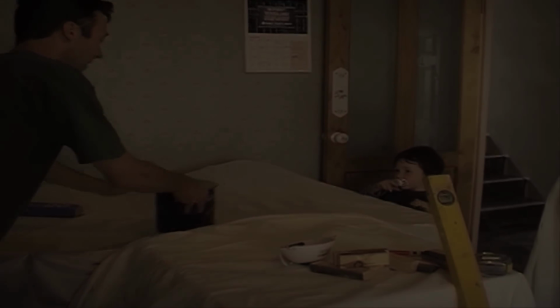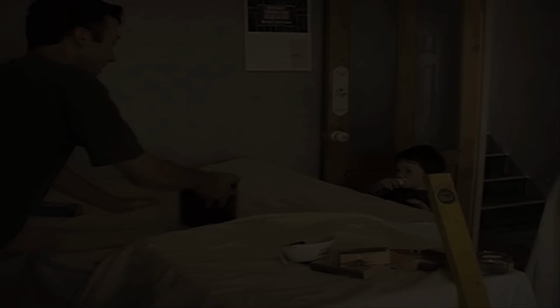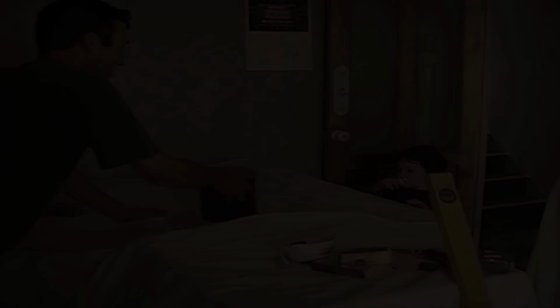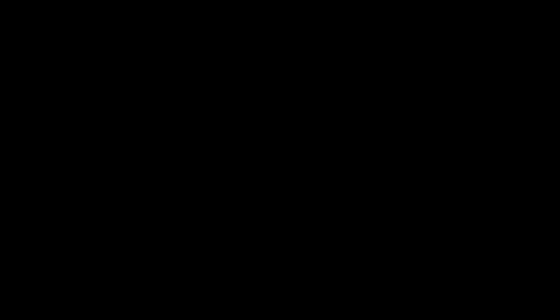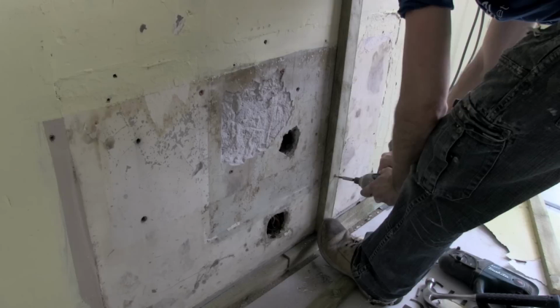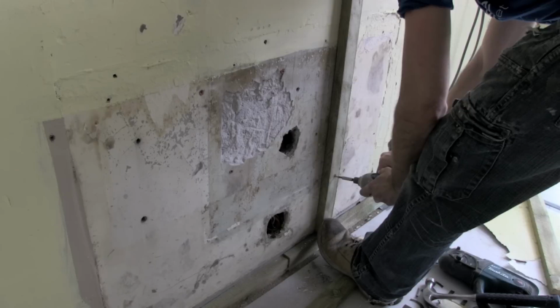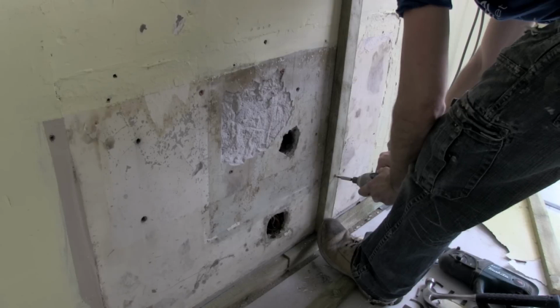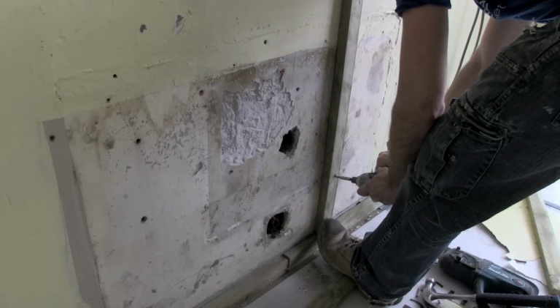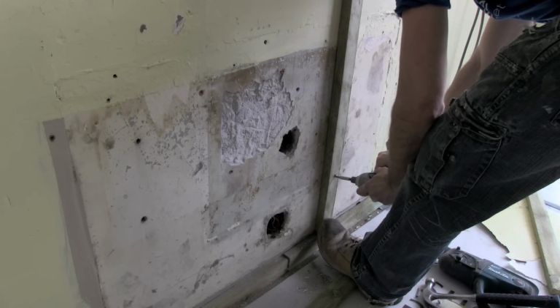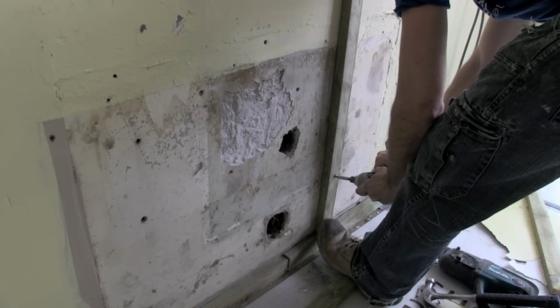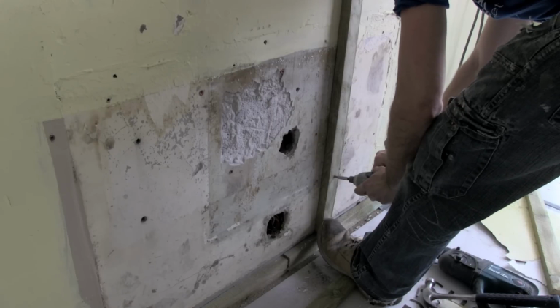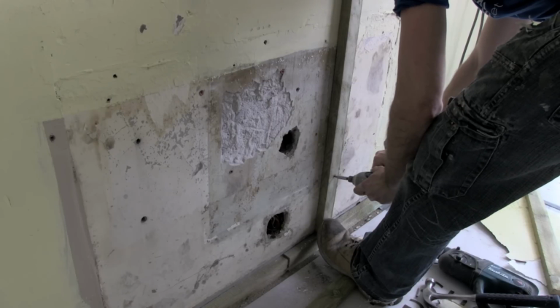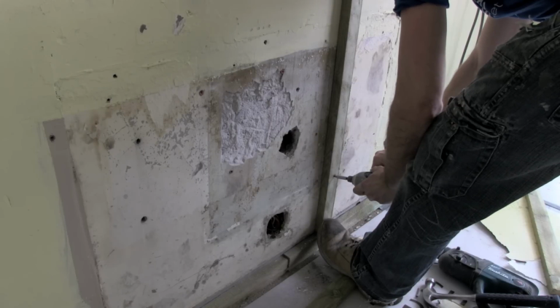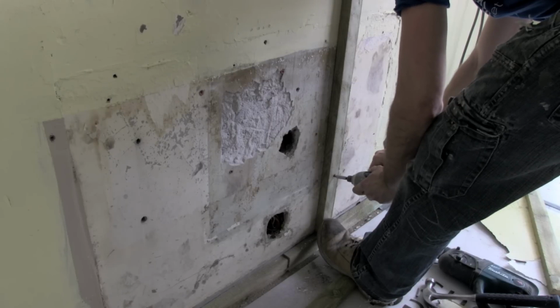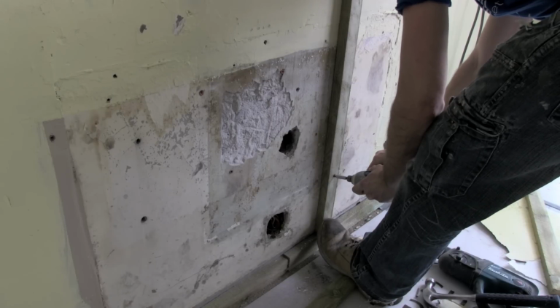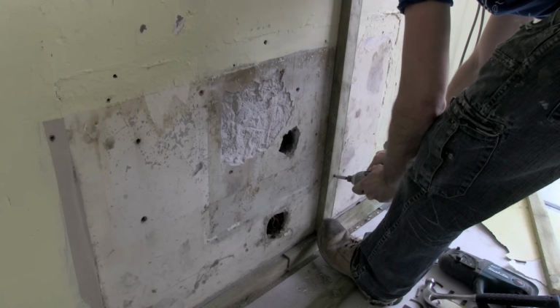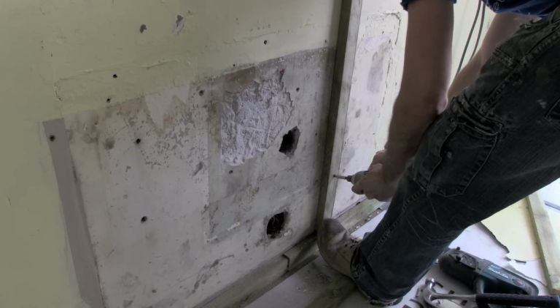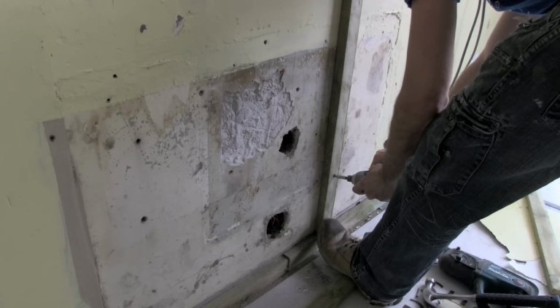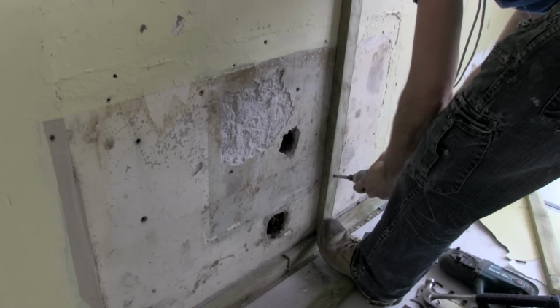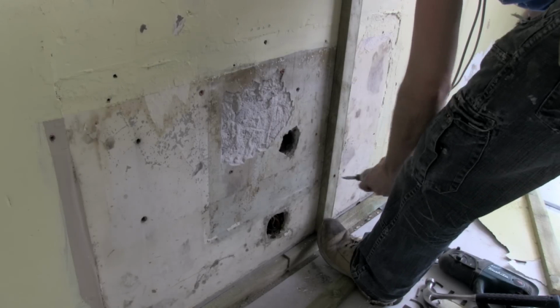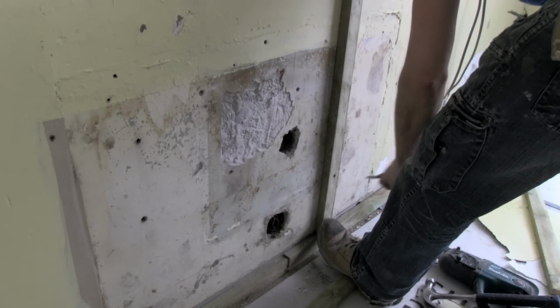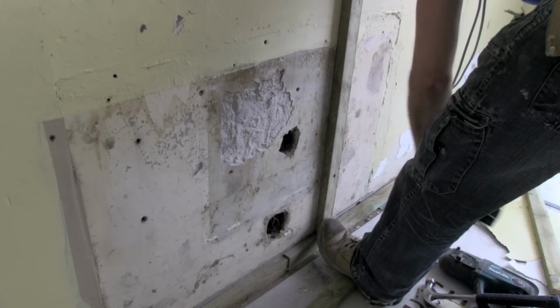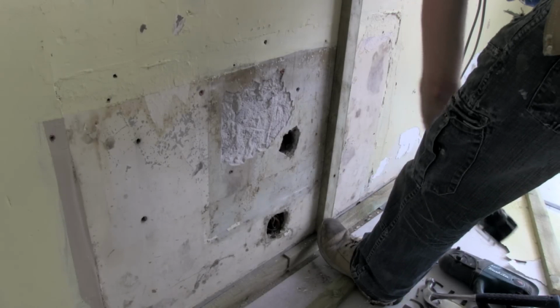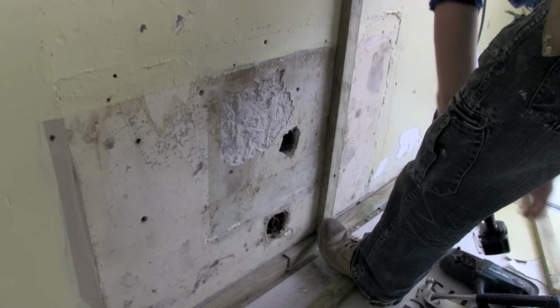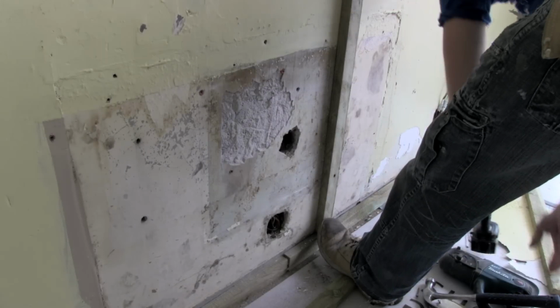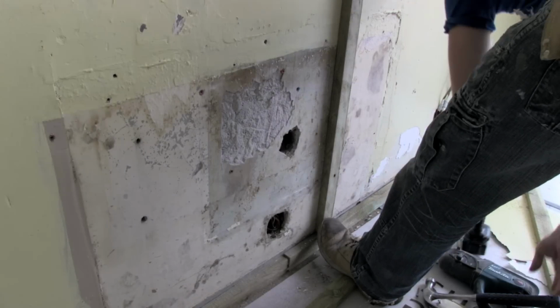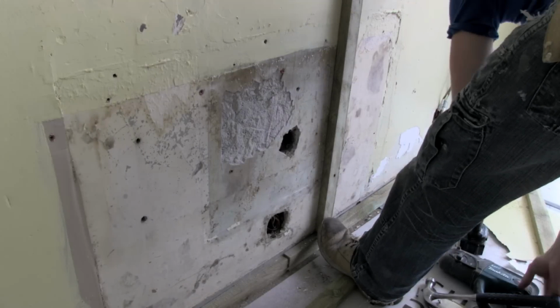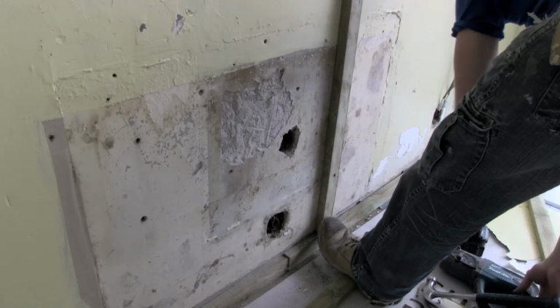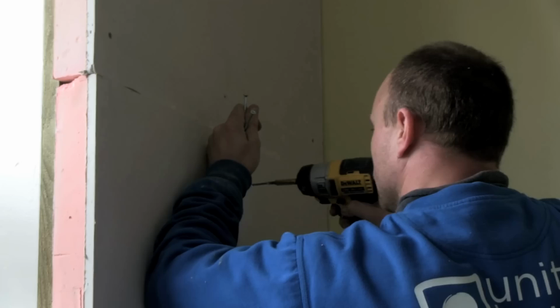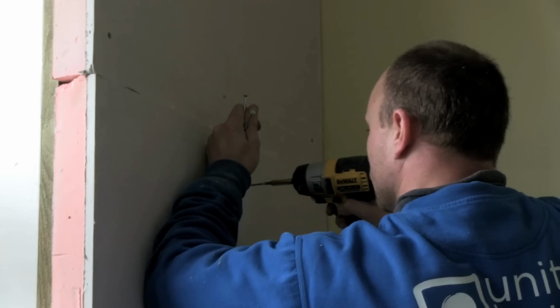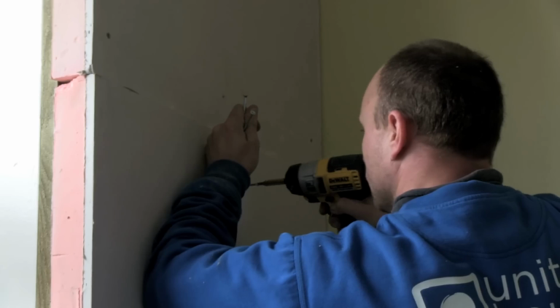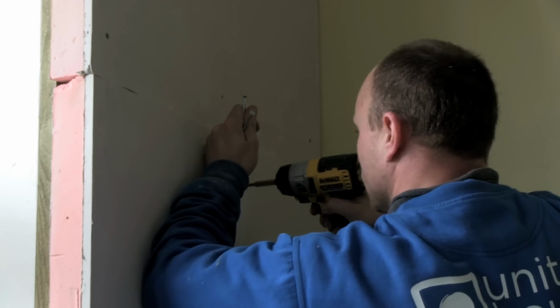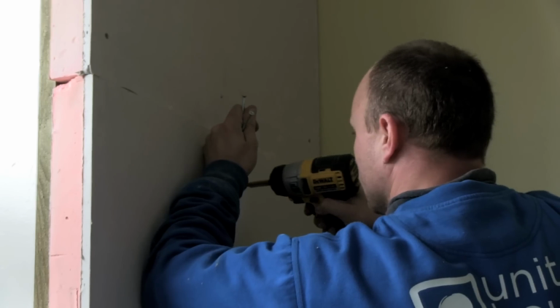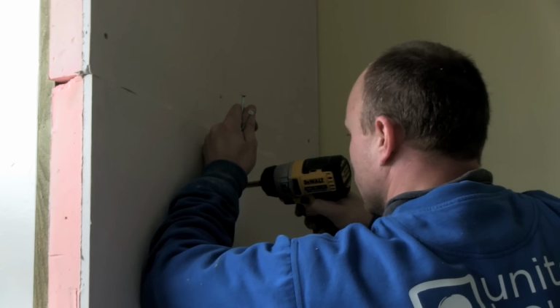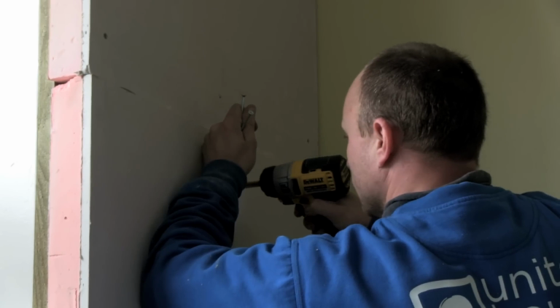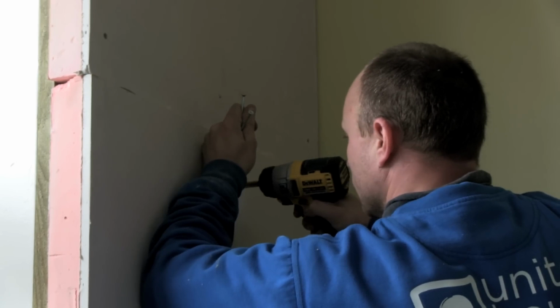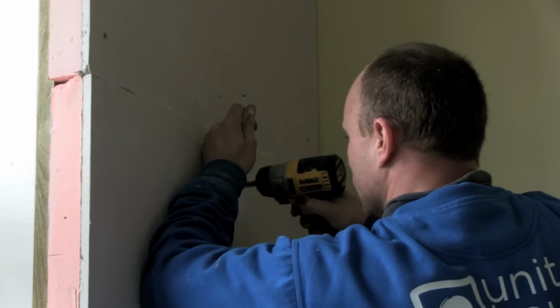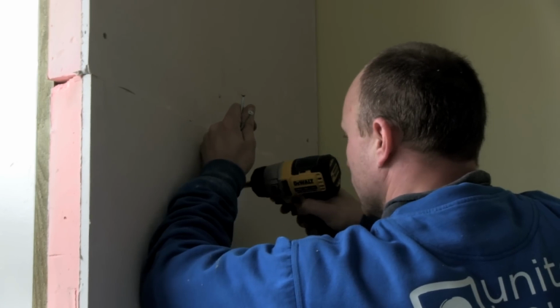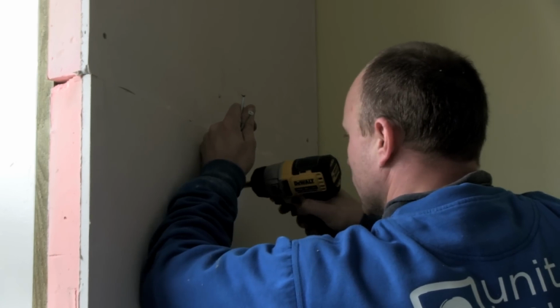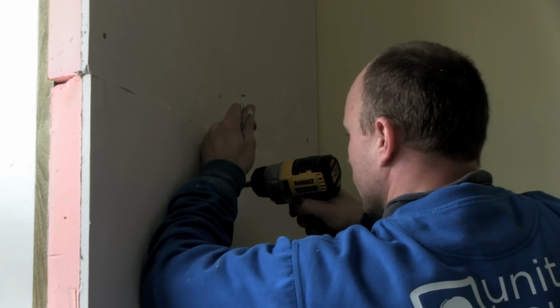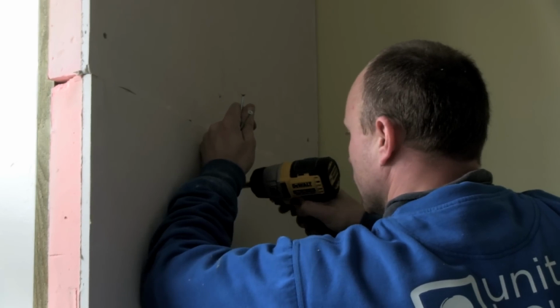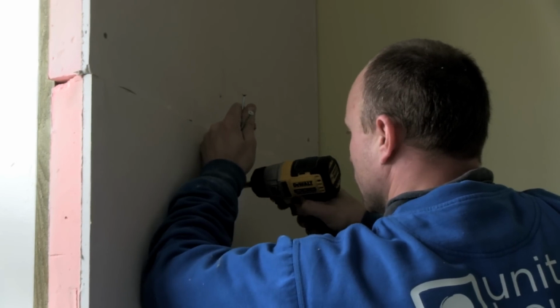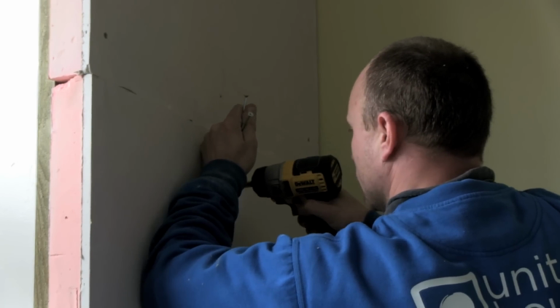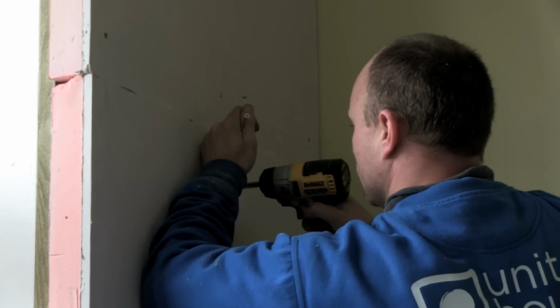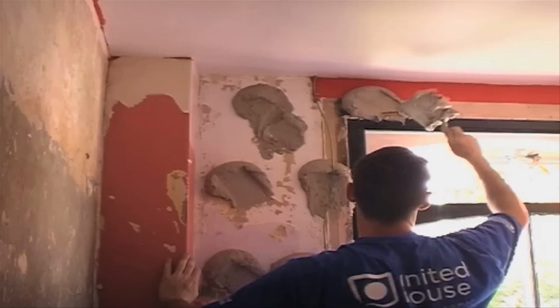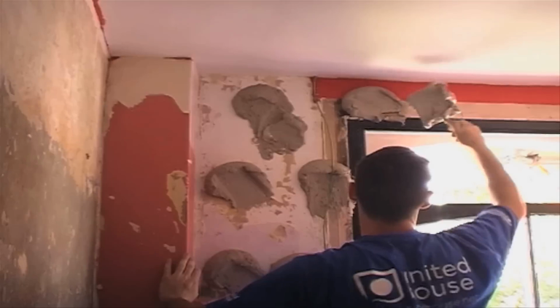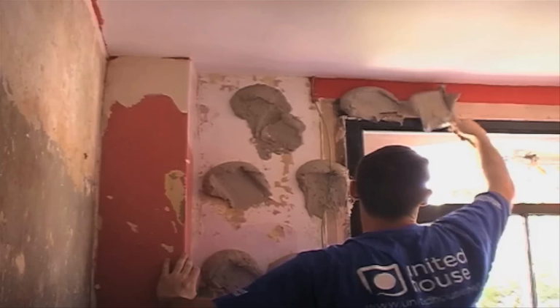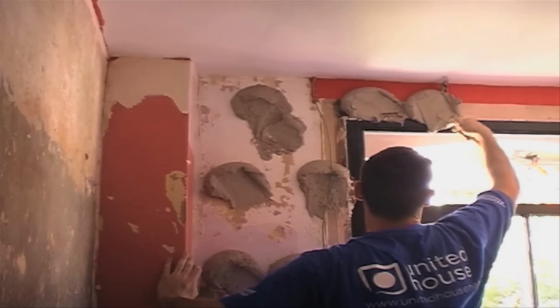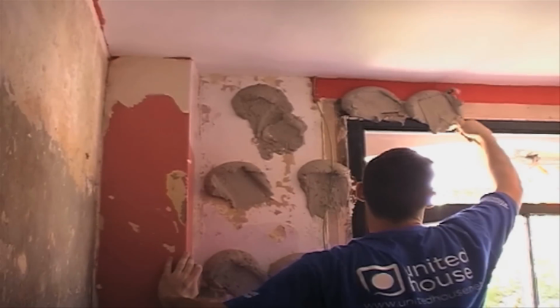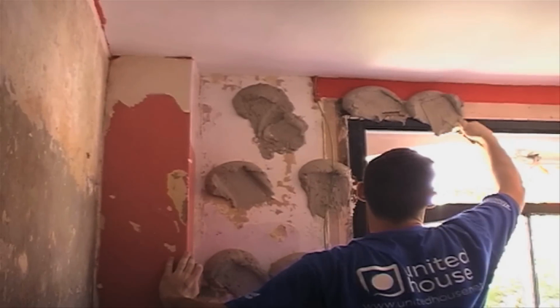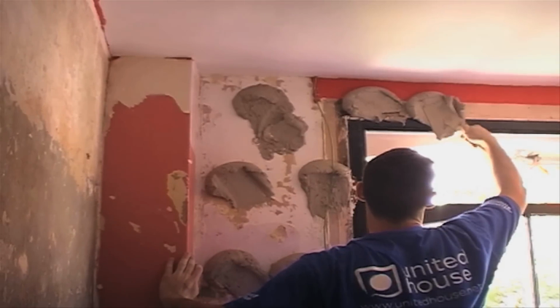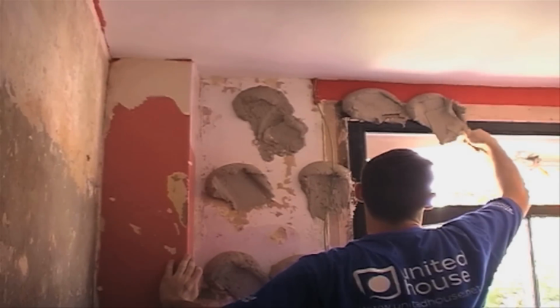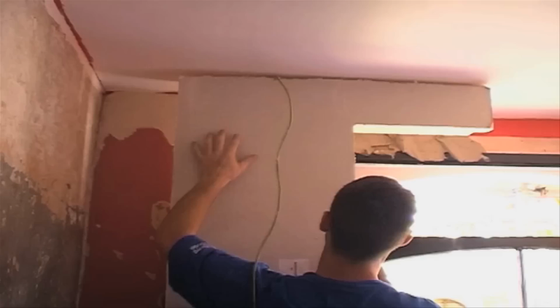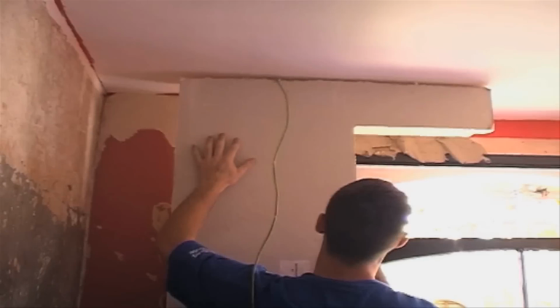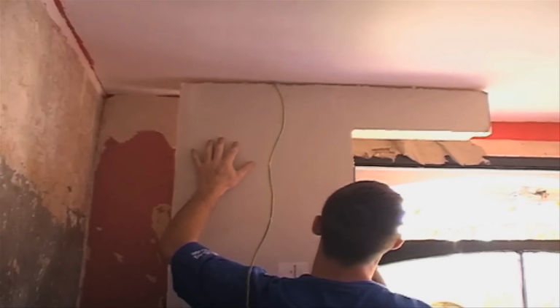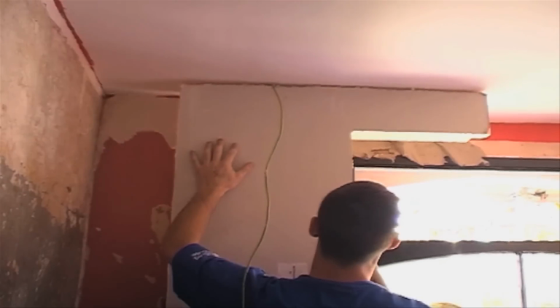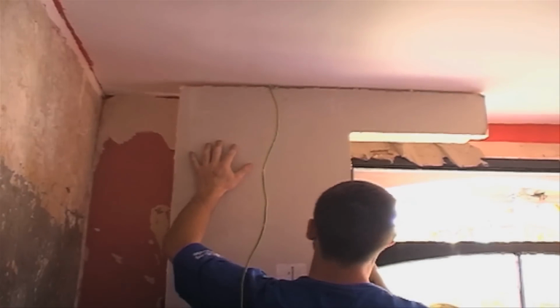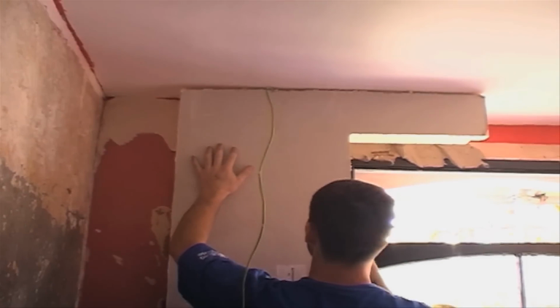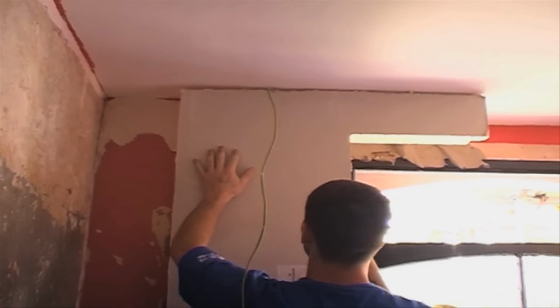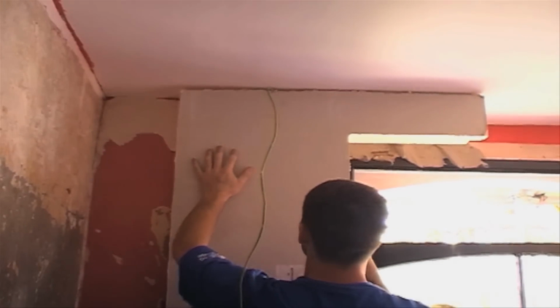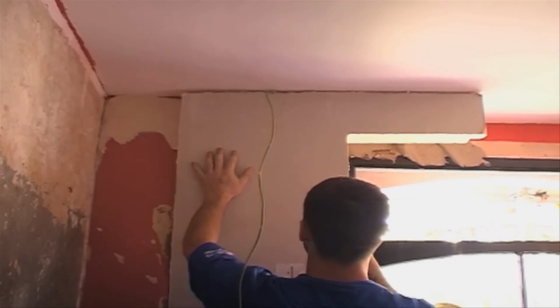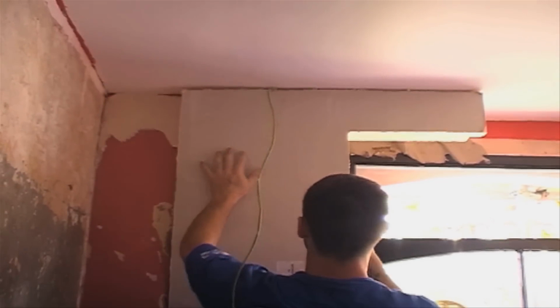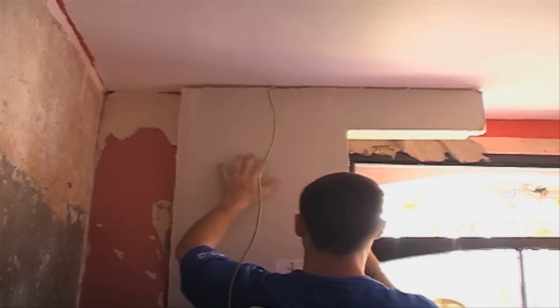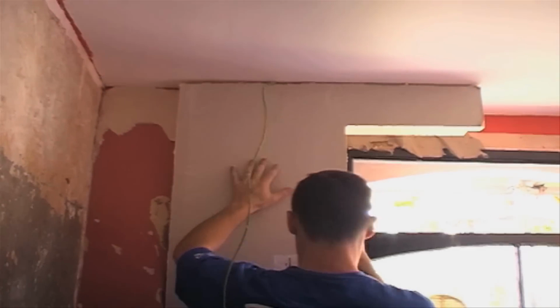The boards can be either screwed onto battens fitted to the walls, or fitted using dot and dab.